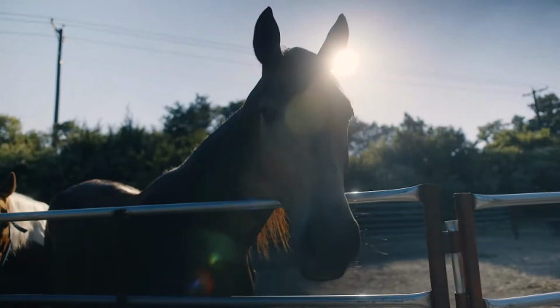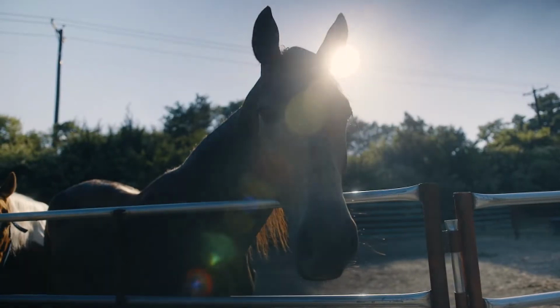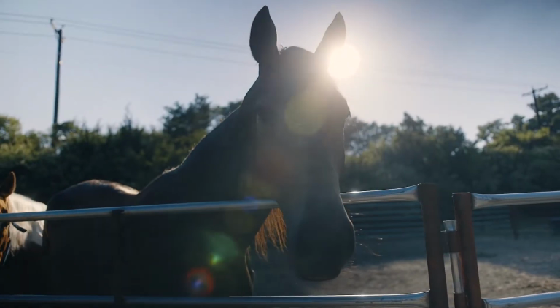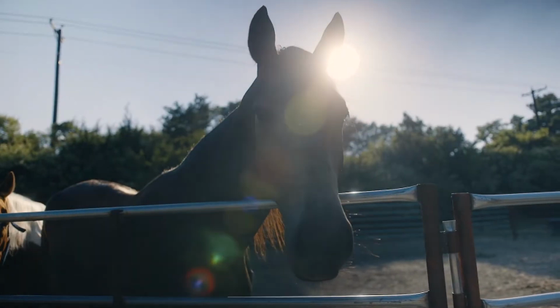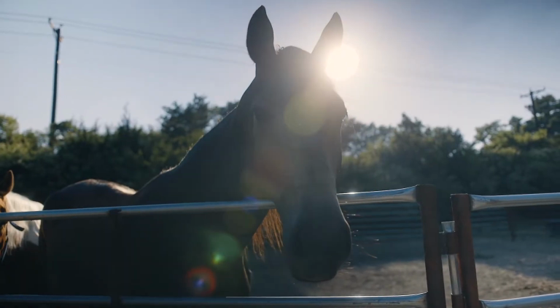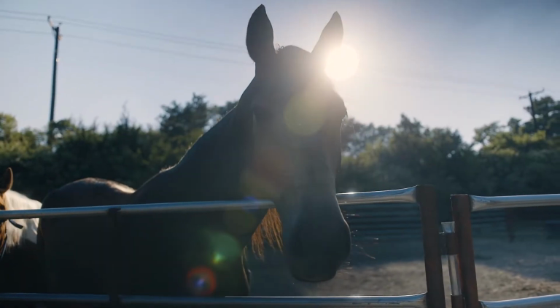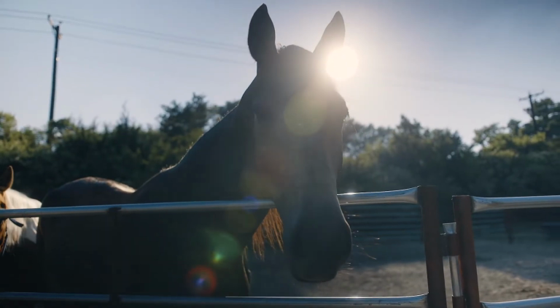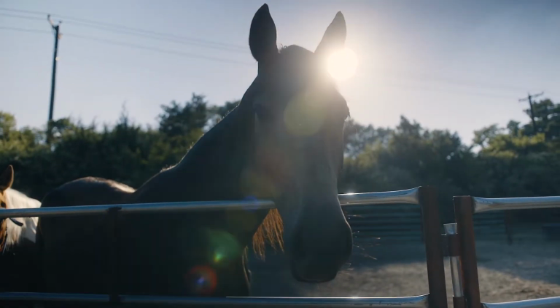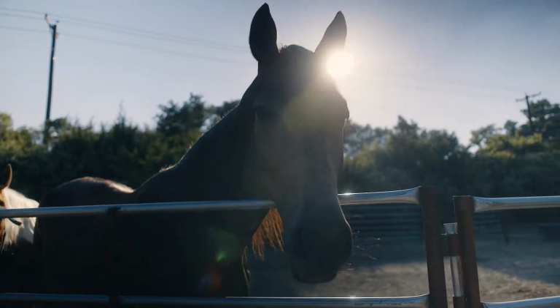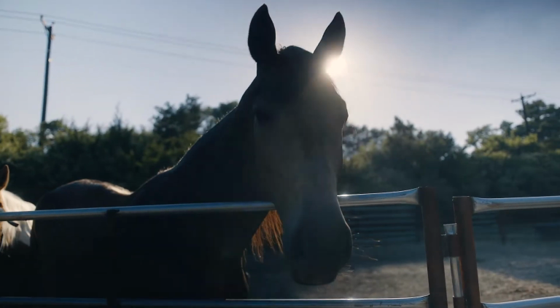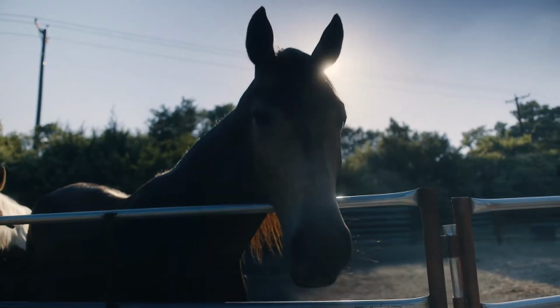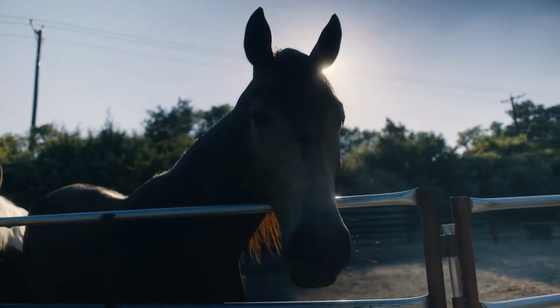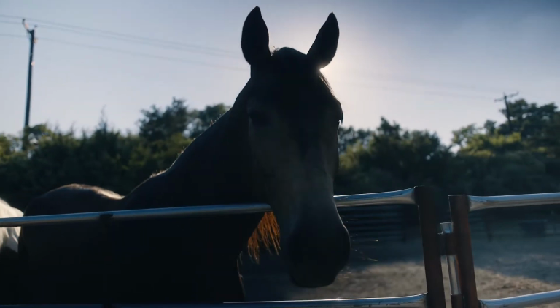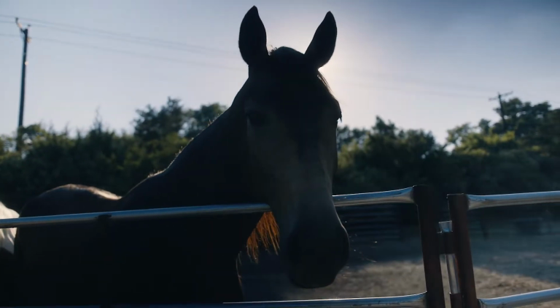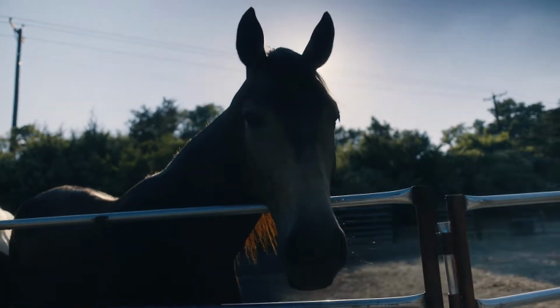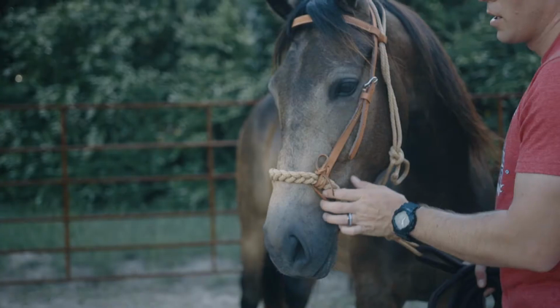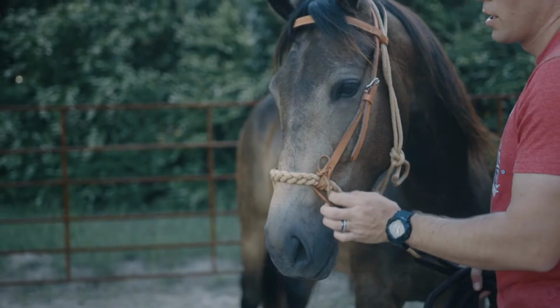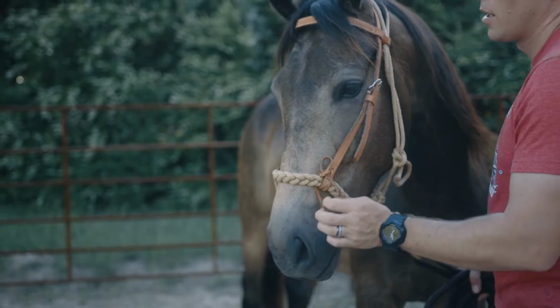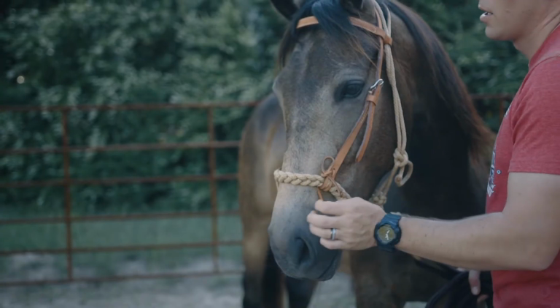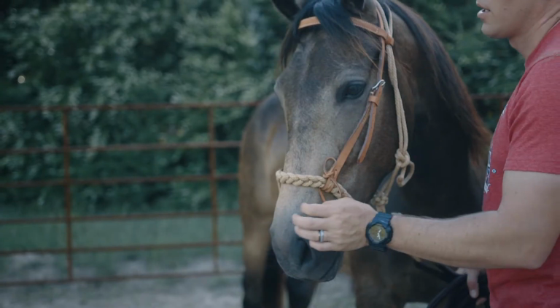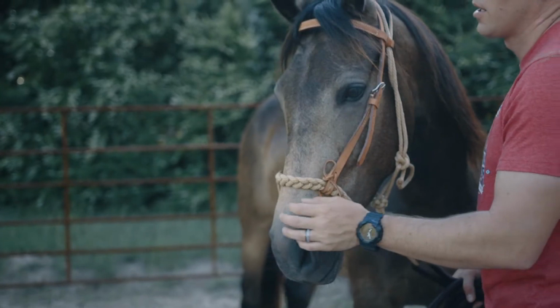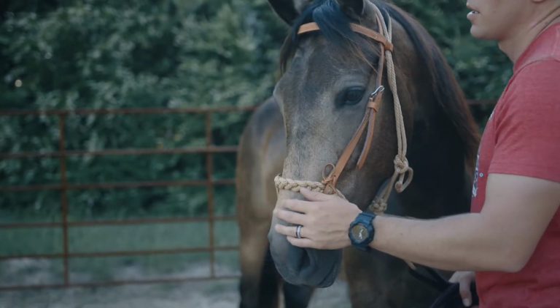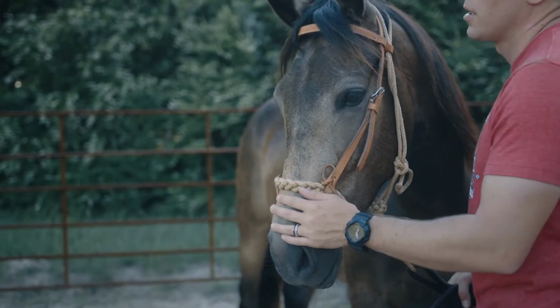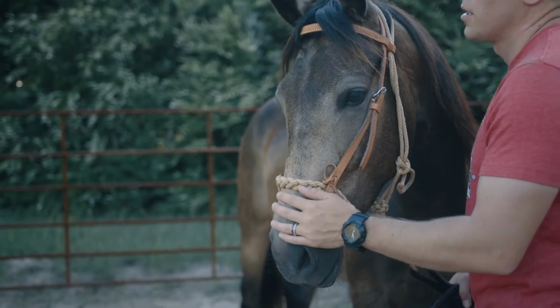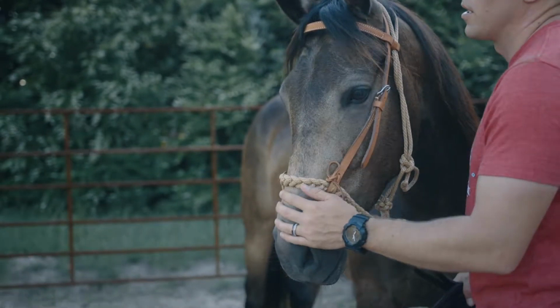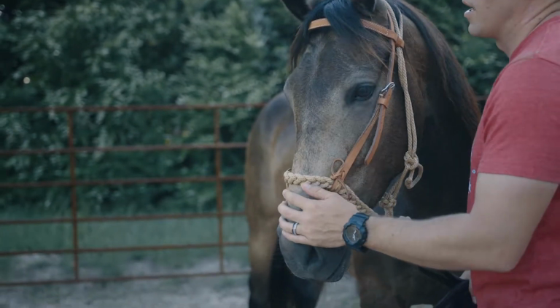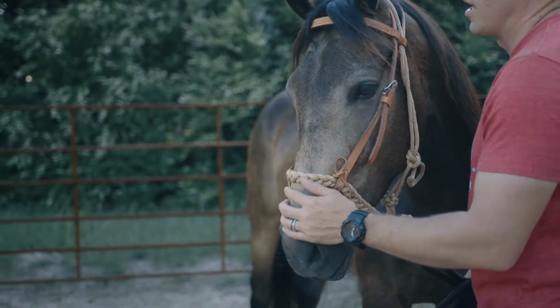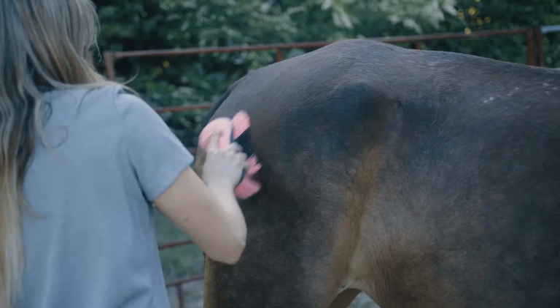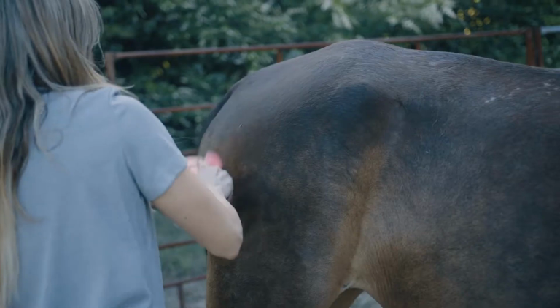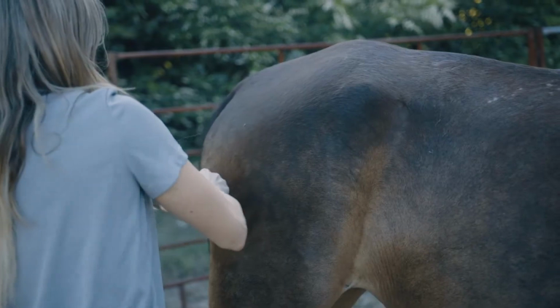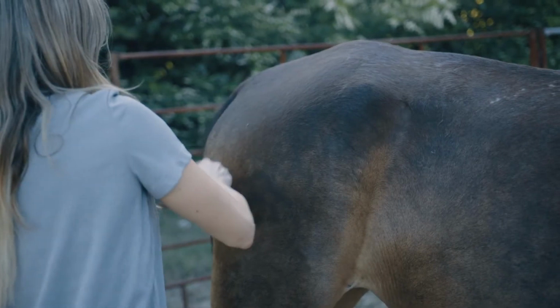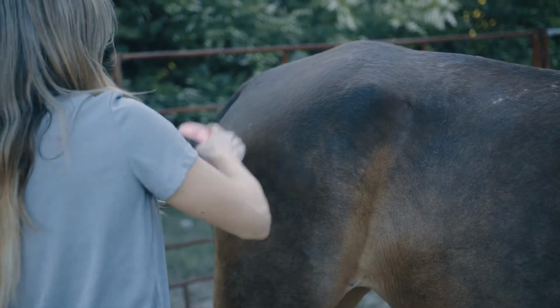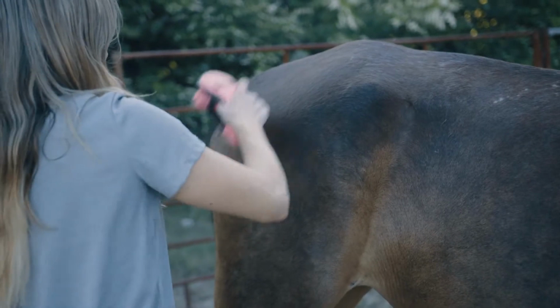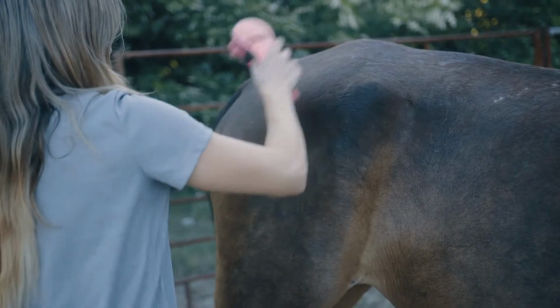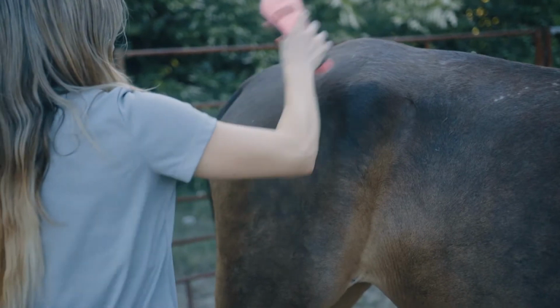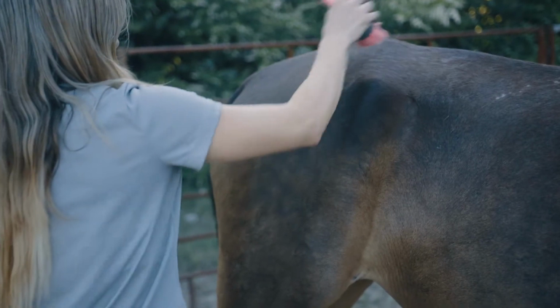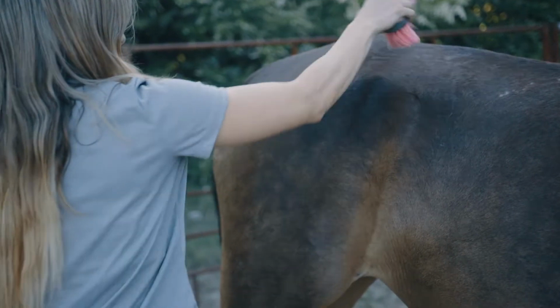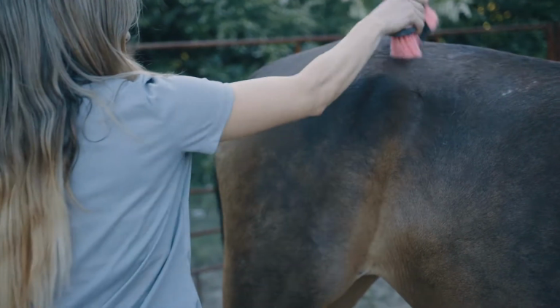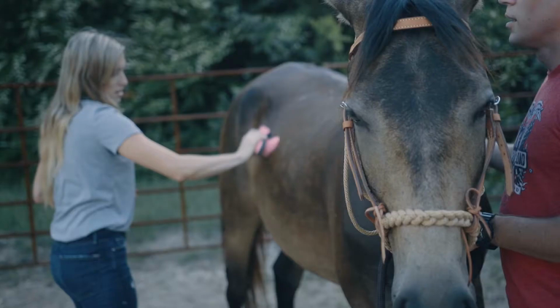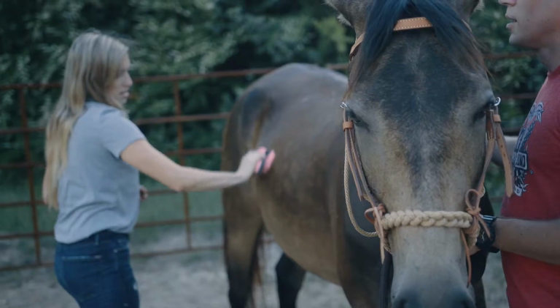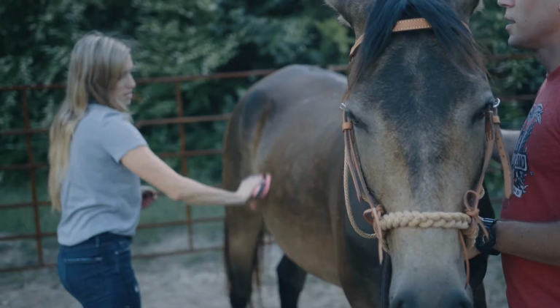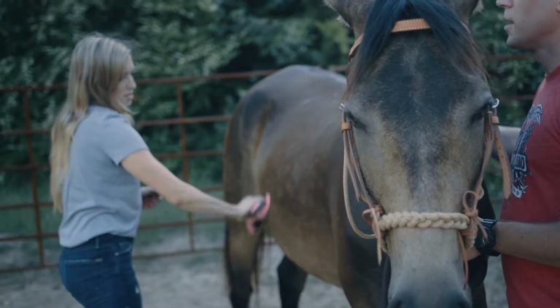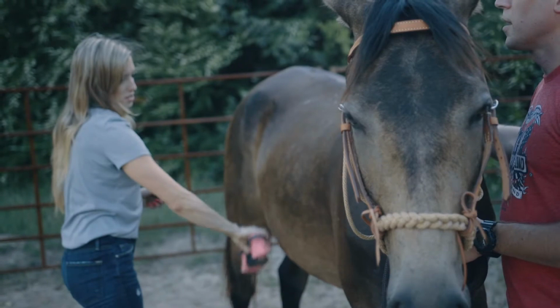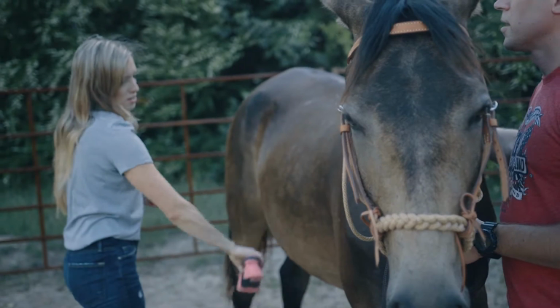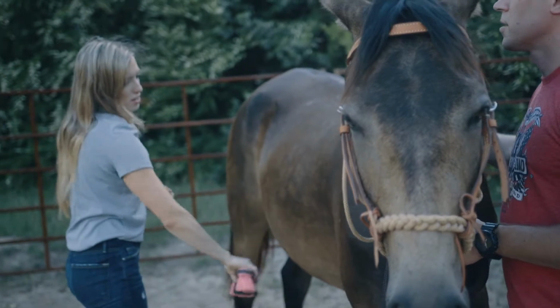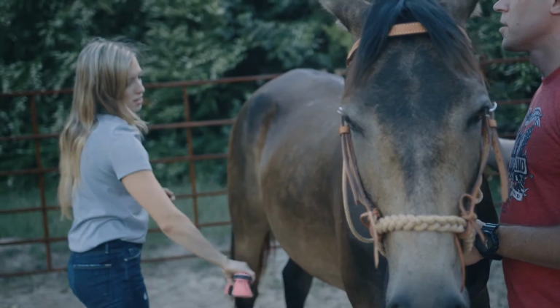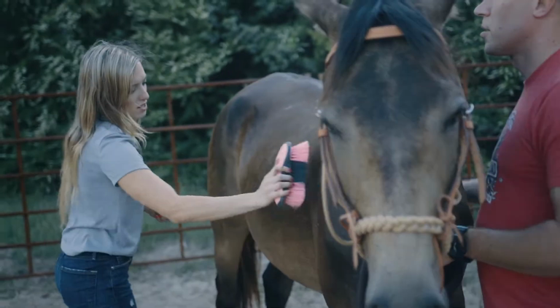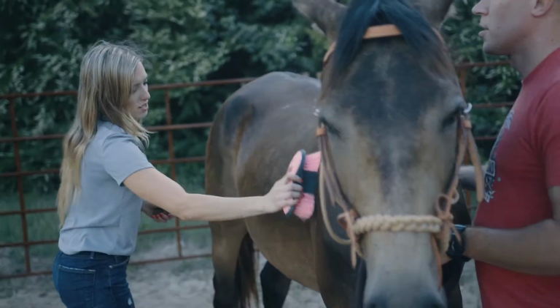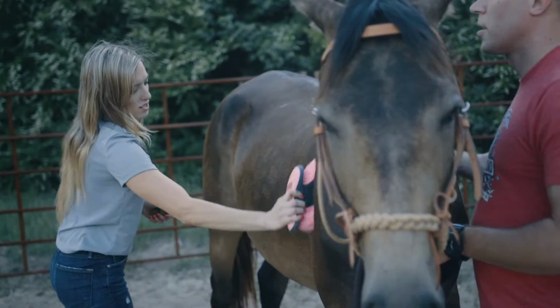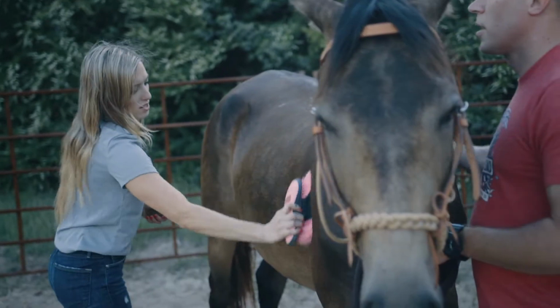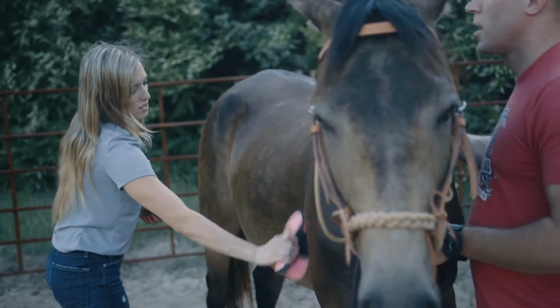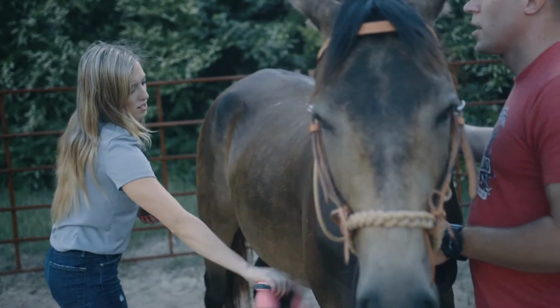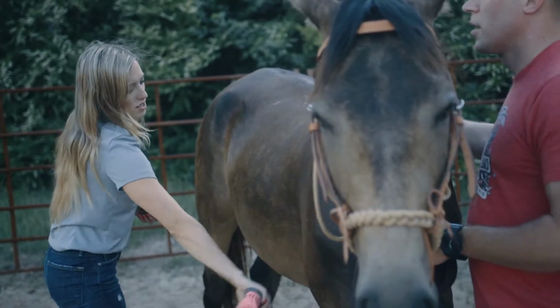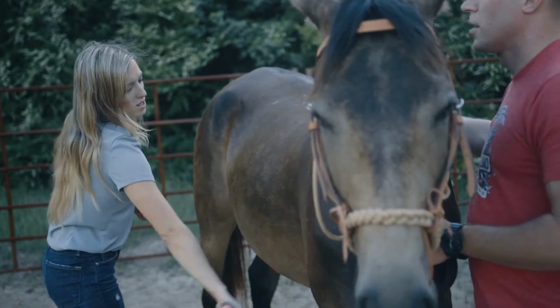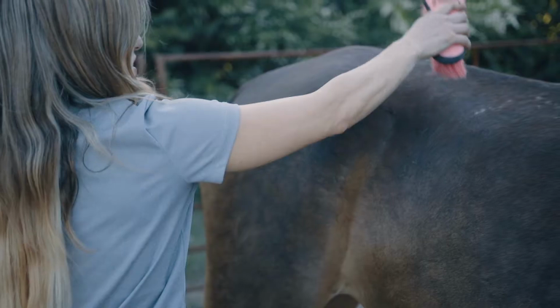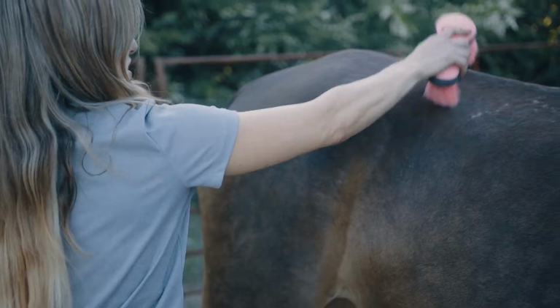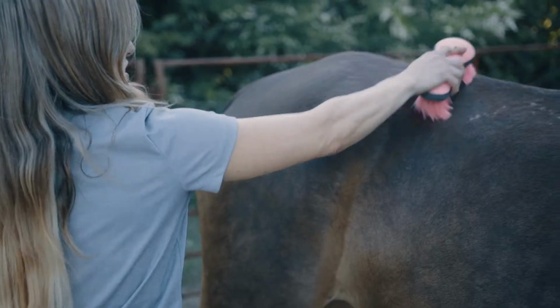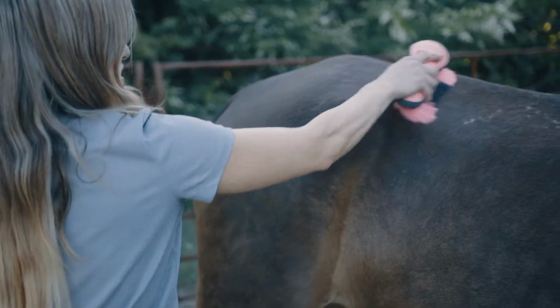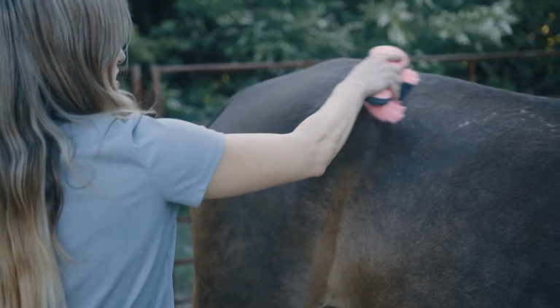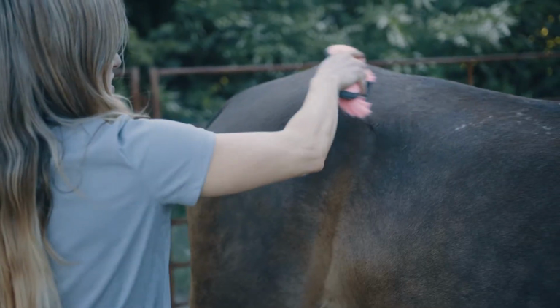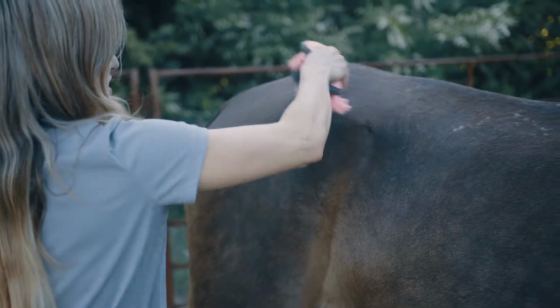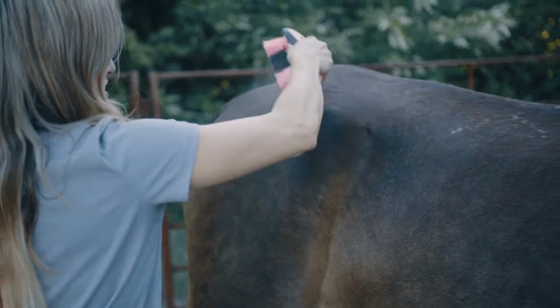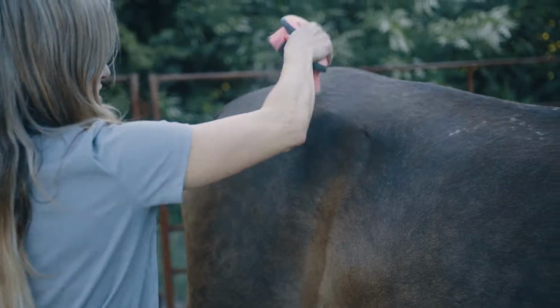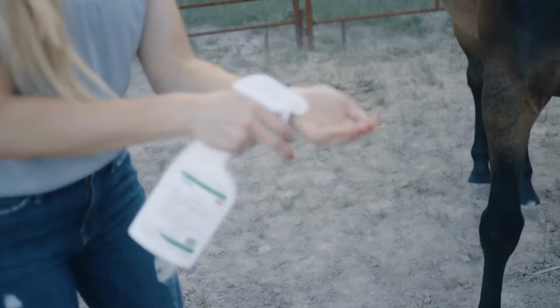Meet our friend Mewley of the Cedarside Horse Rescue. Here's how we use Cedarside Original to protect him from biting insects.